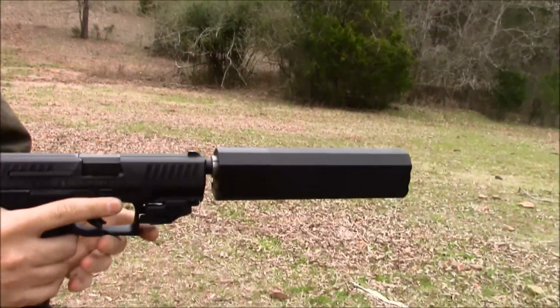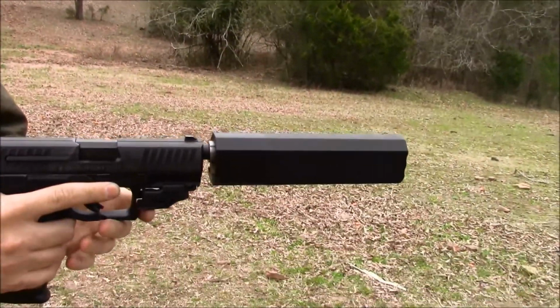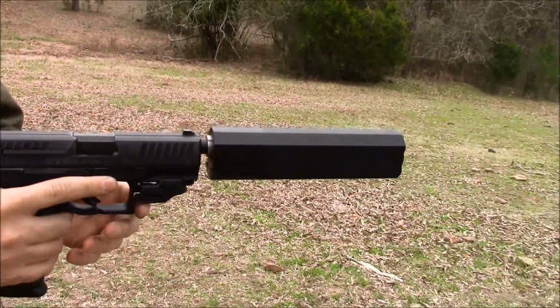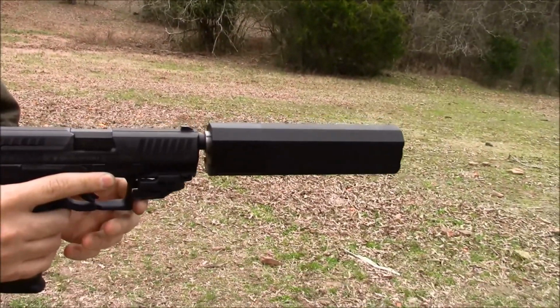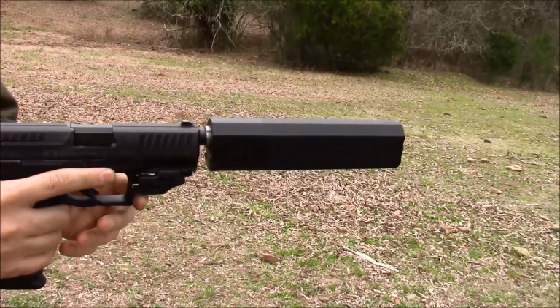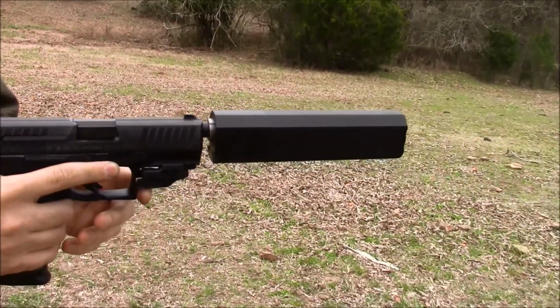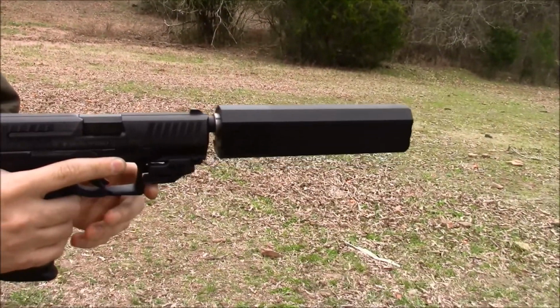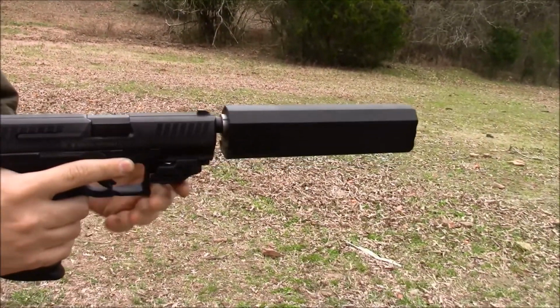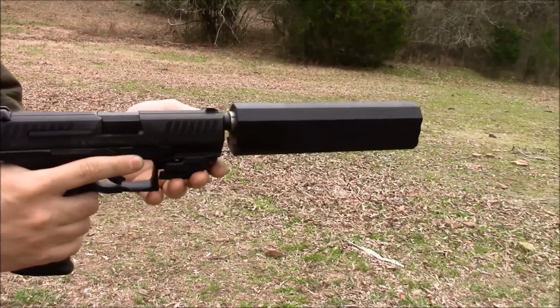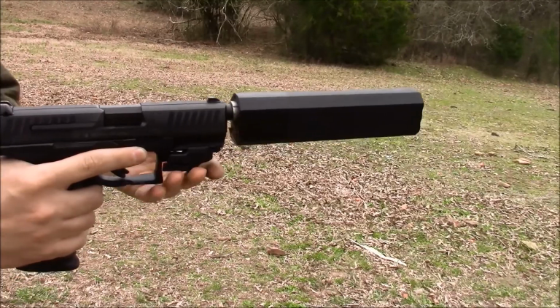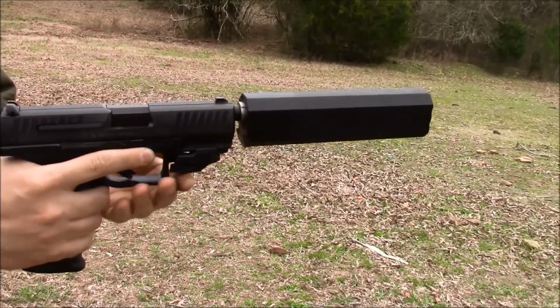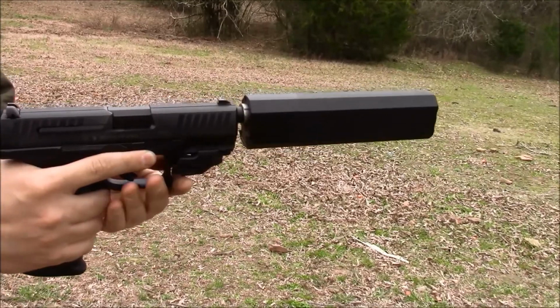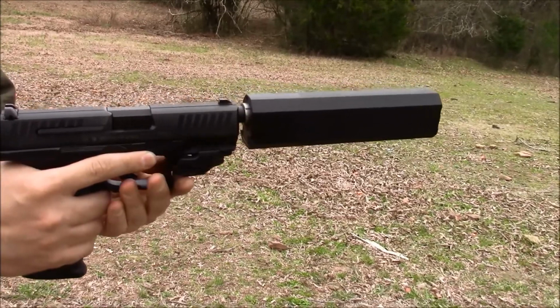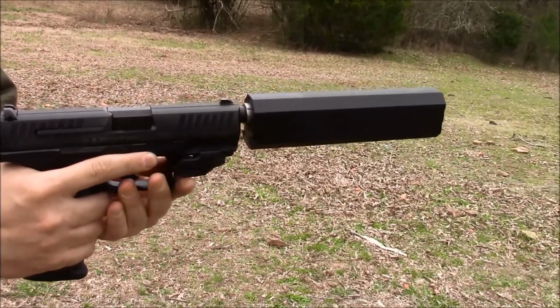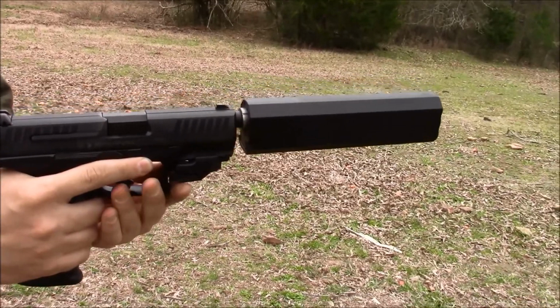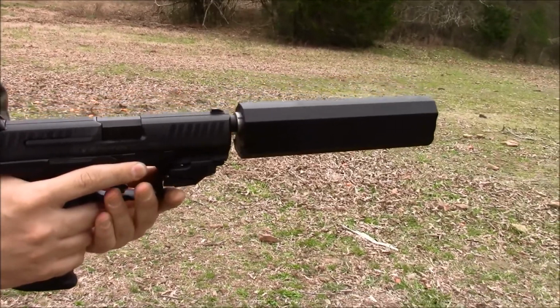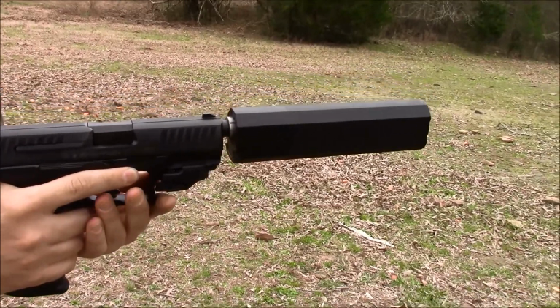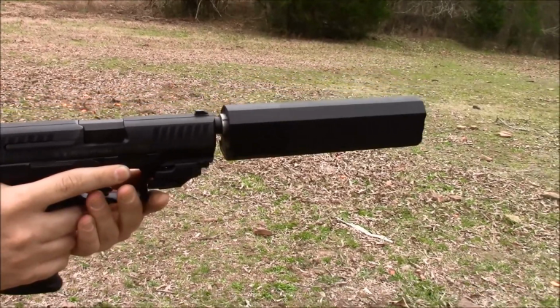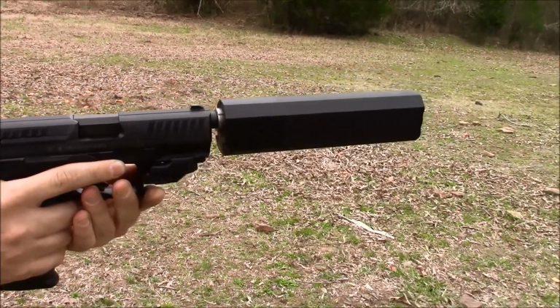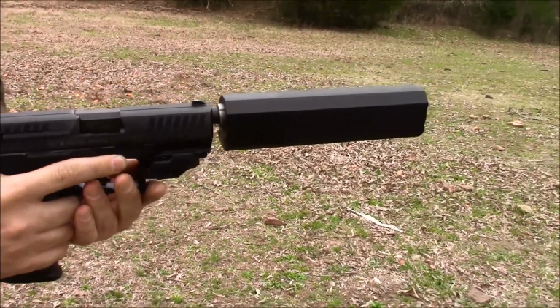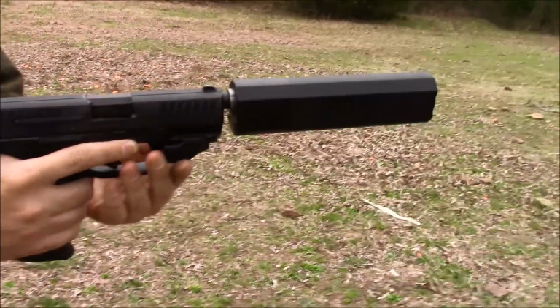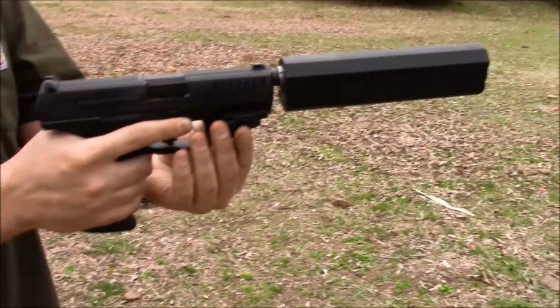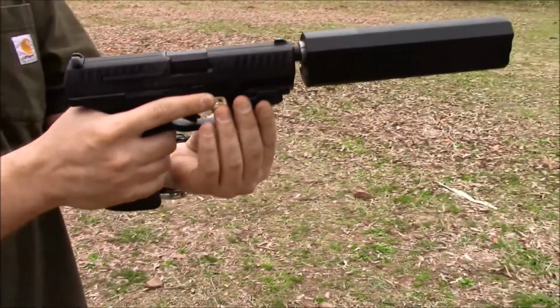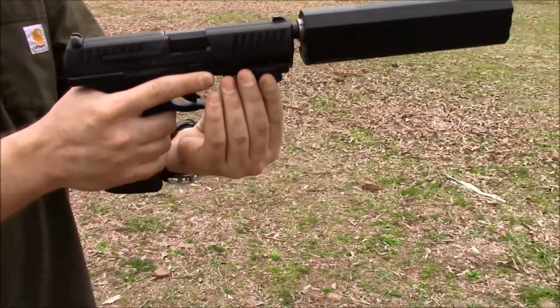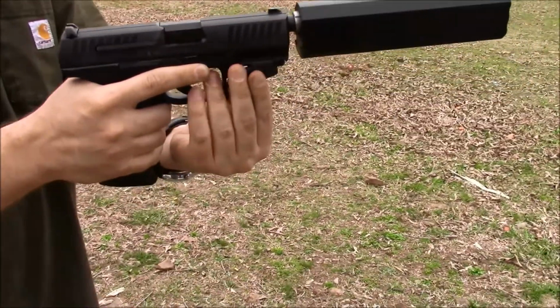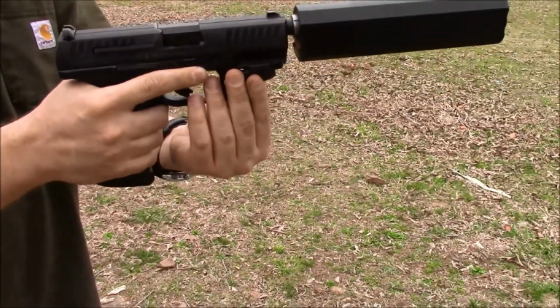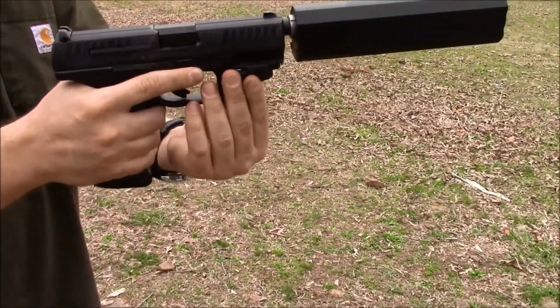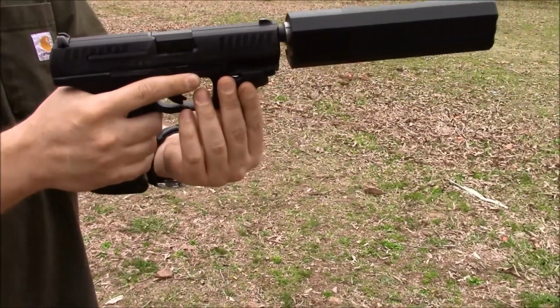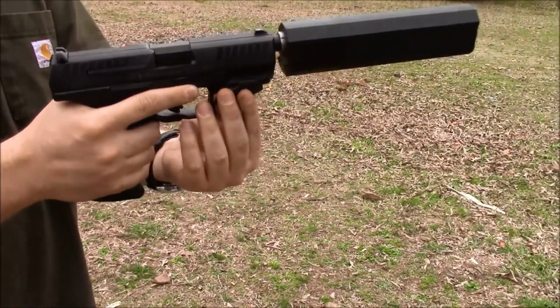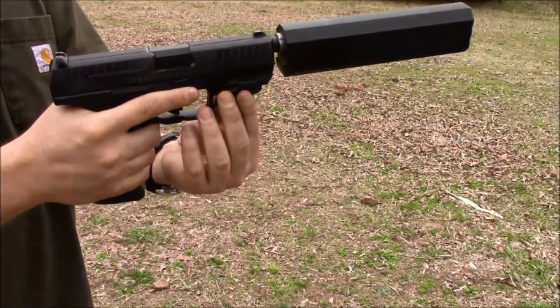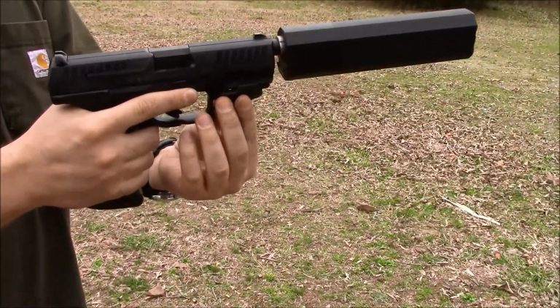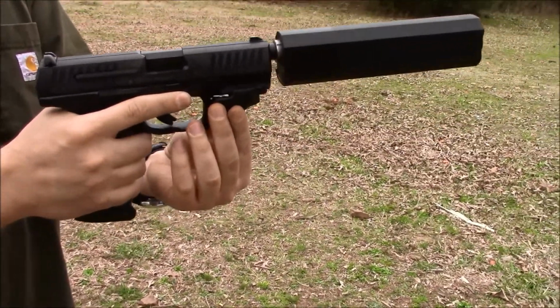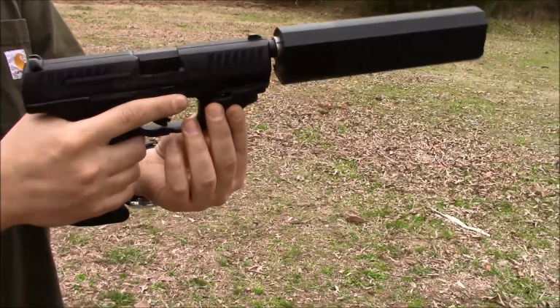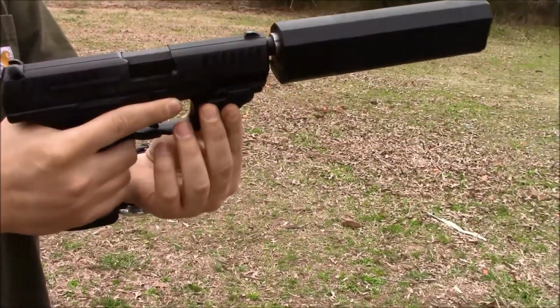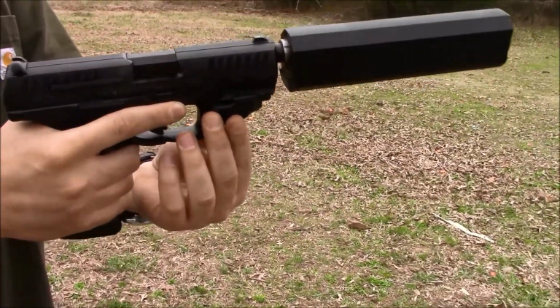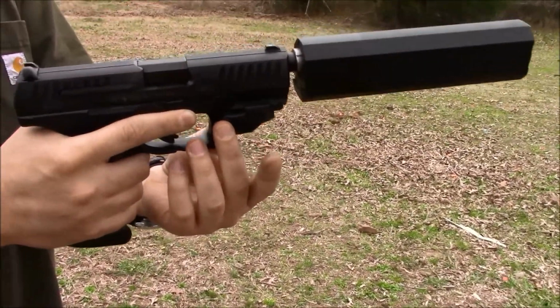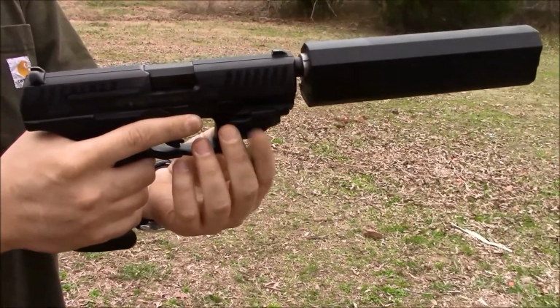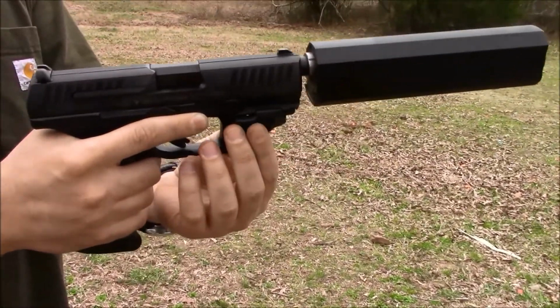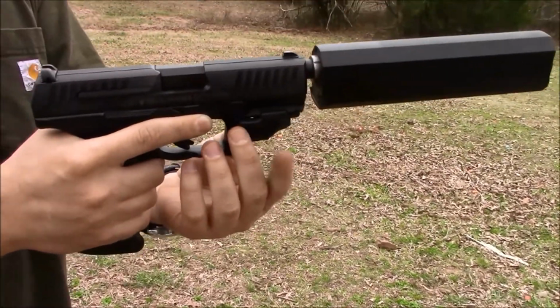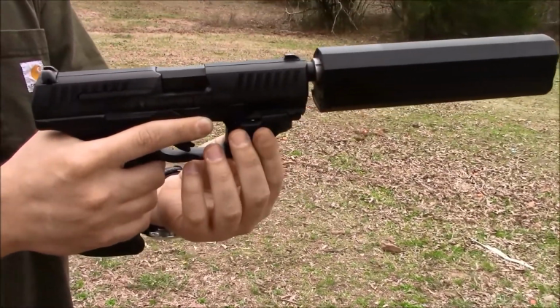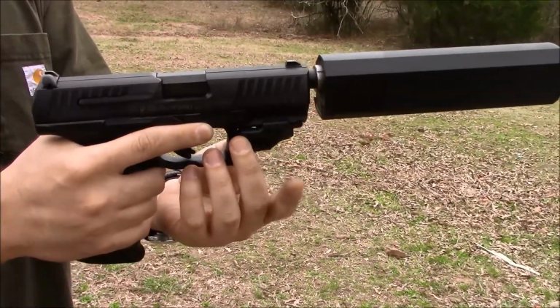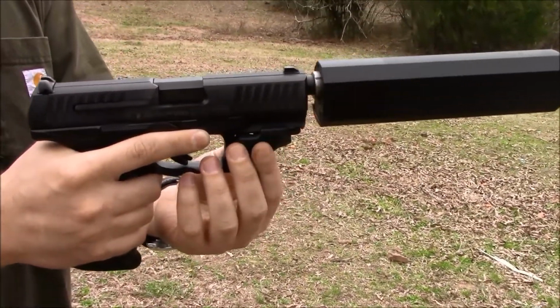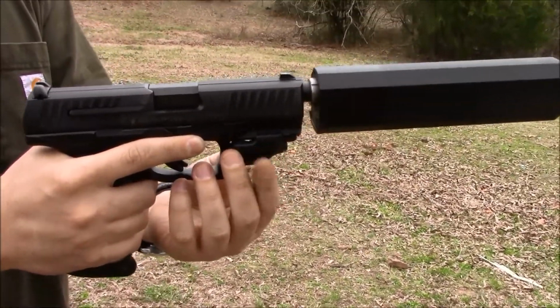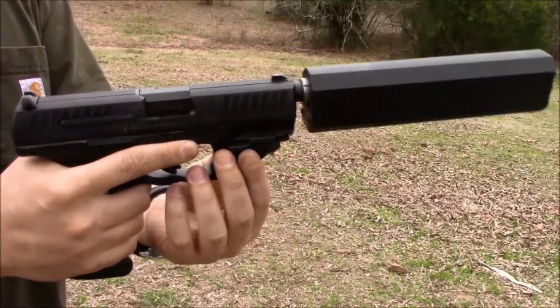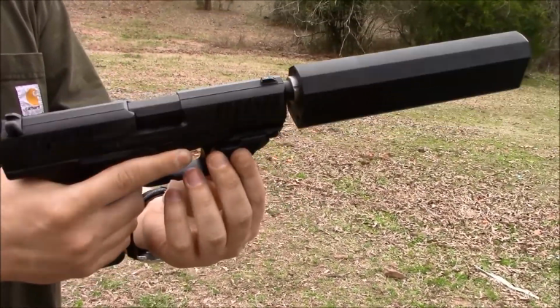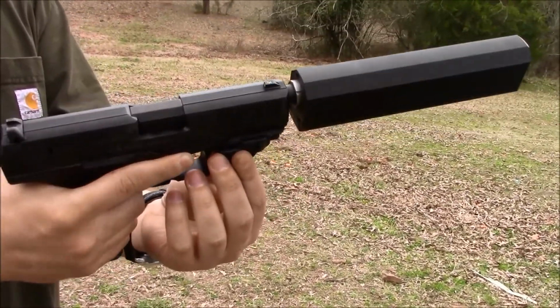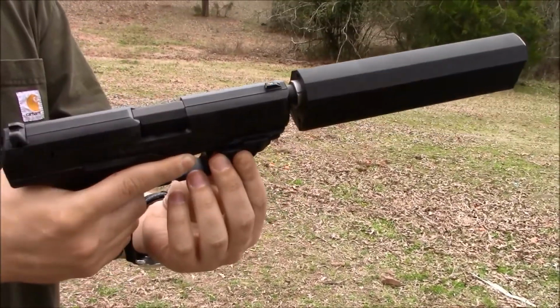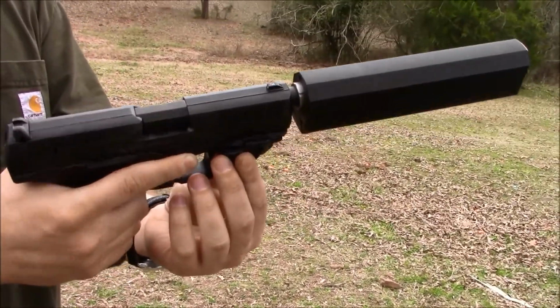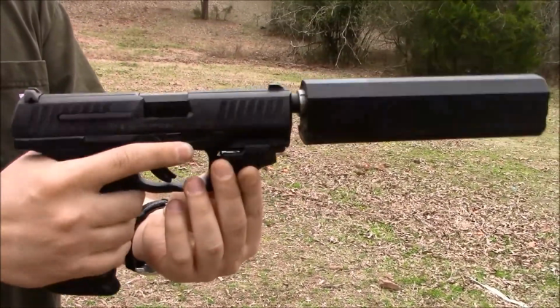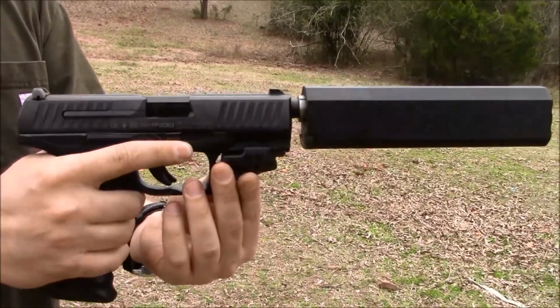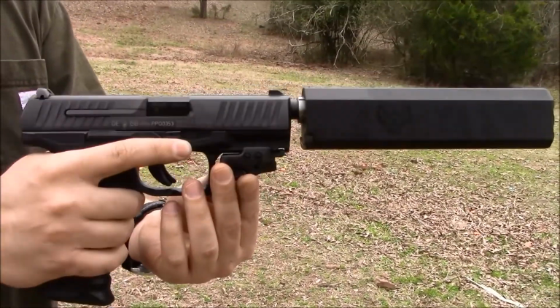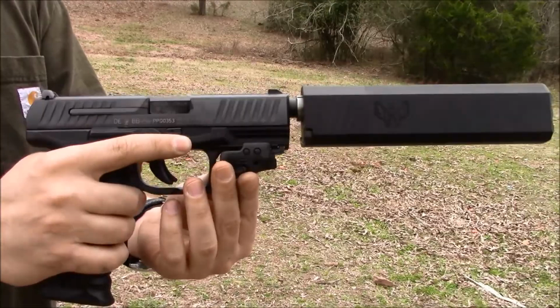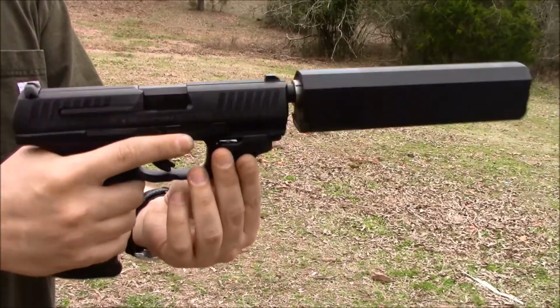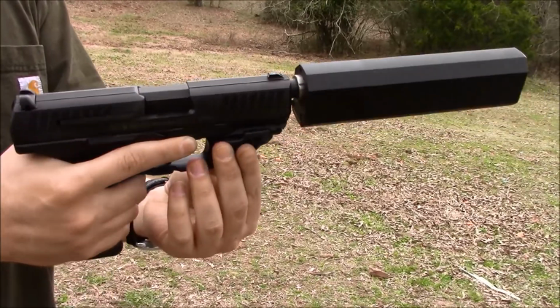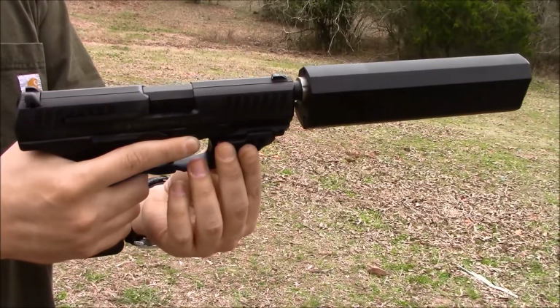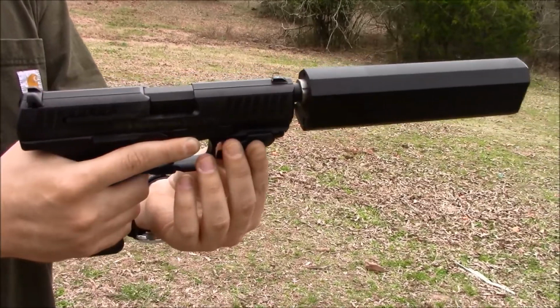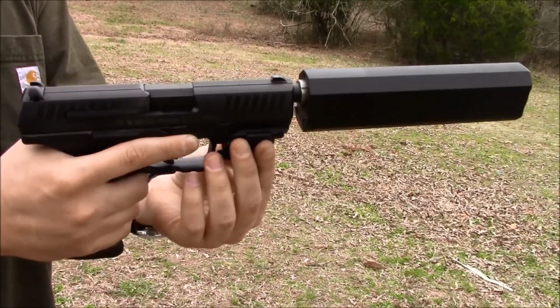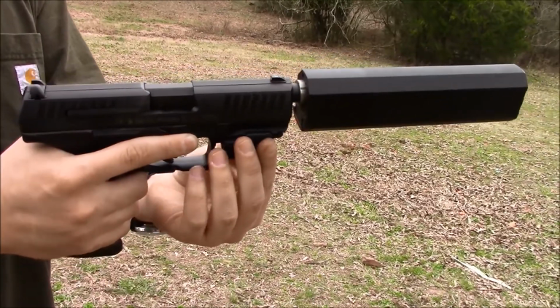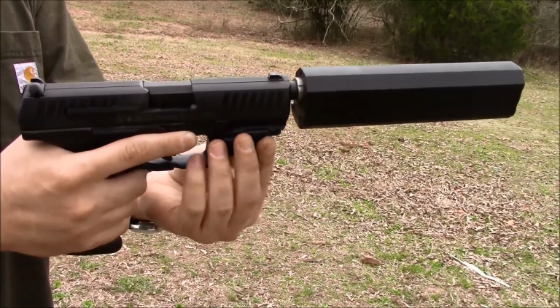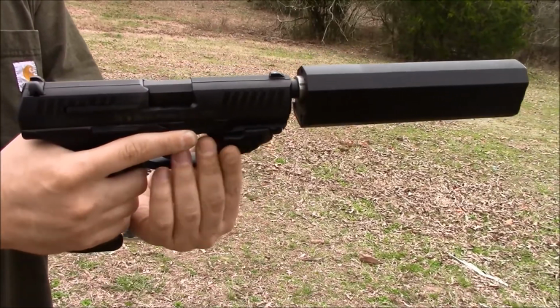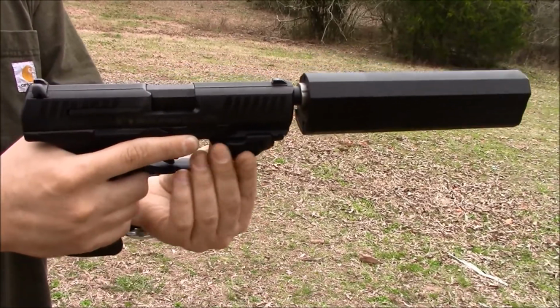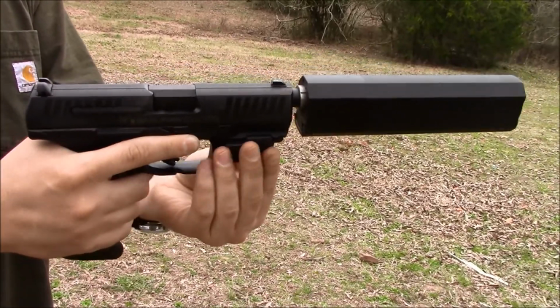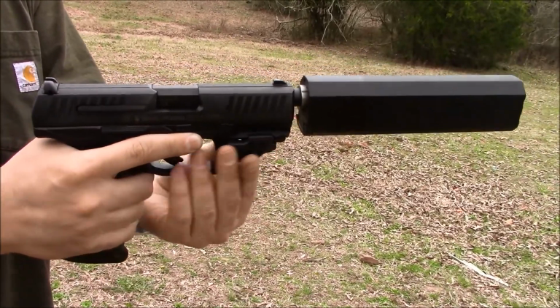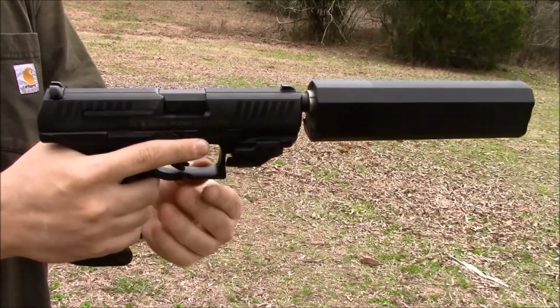We found that Remington UMC worked best in it. I've also got a little Crimson Trace laser on here.